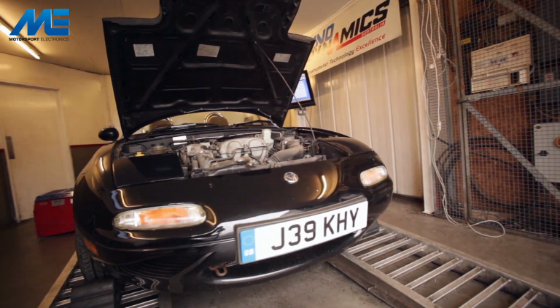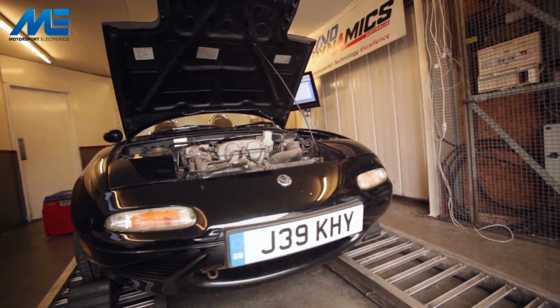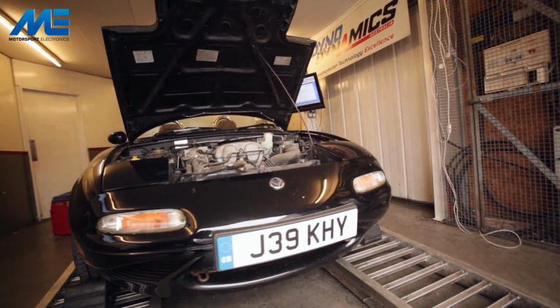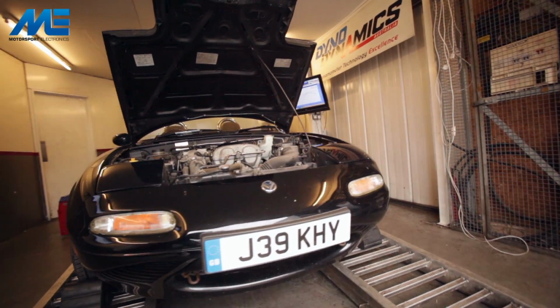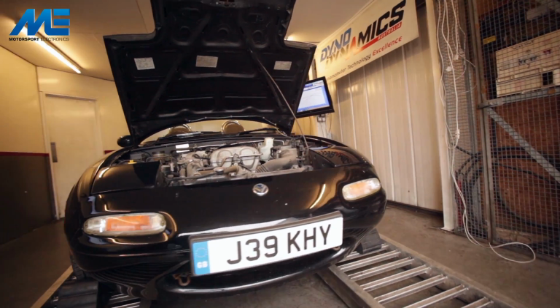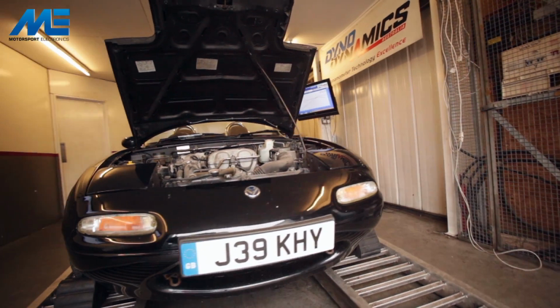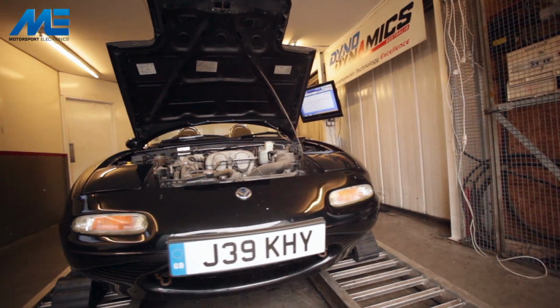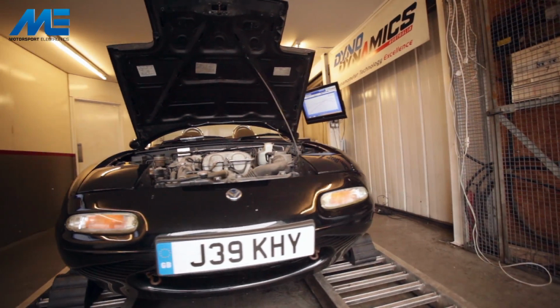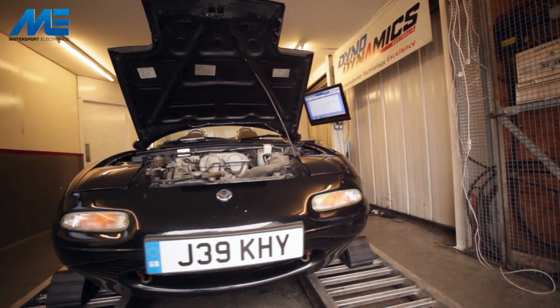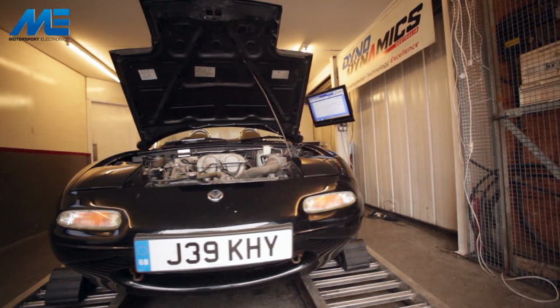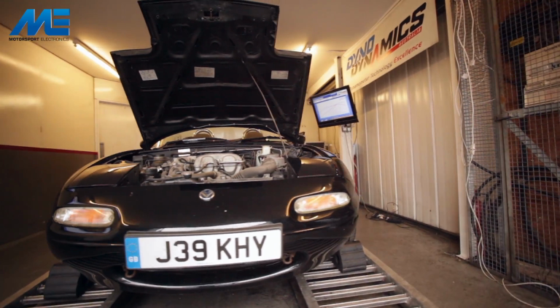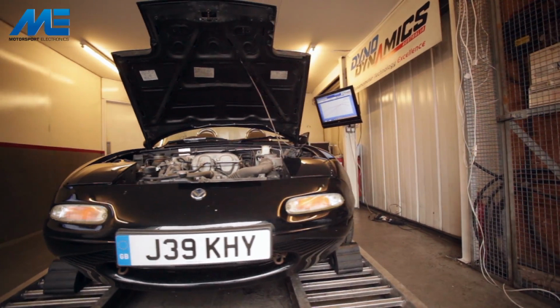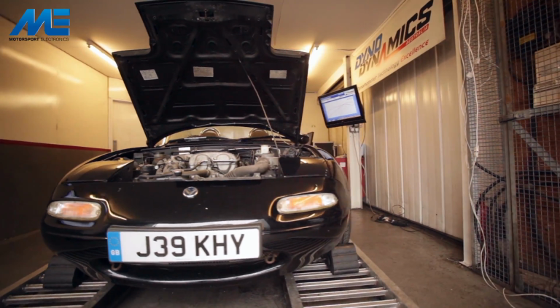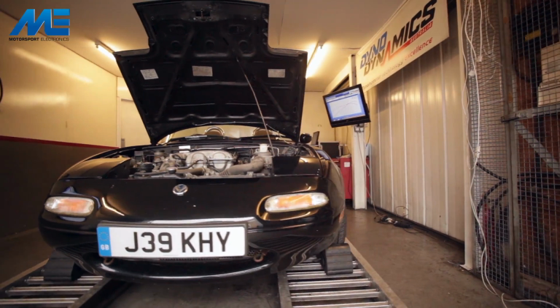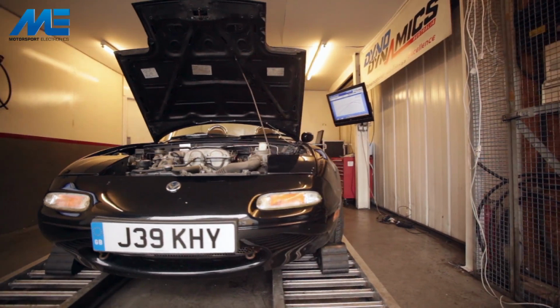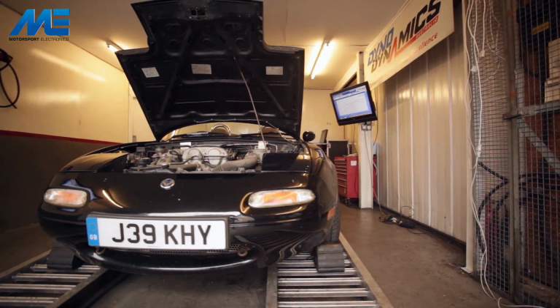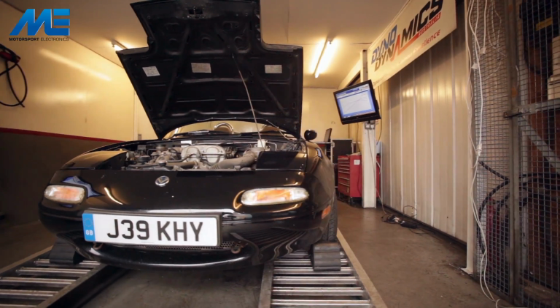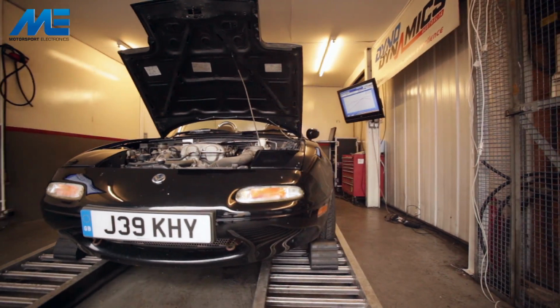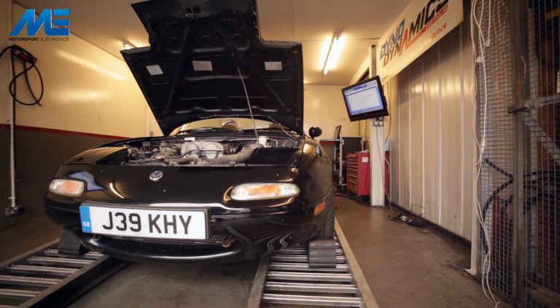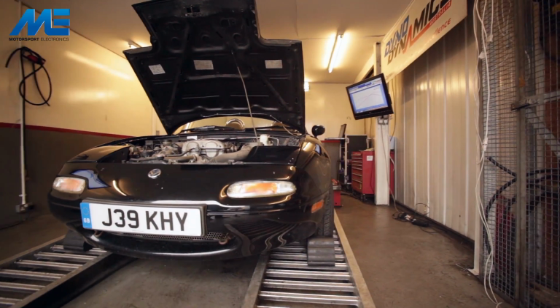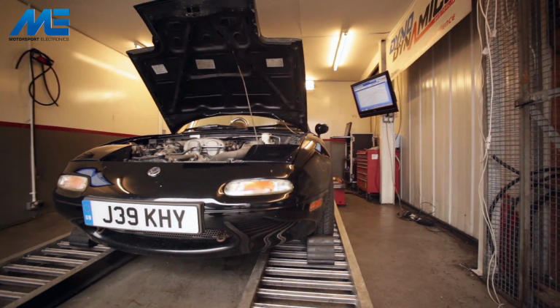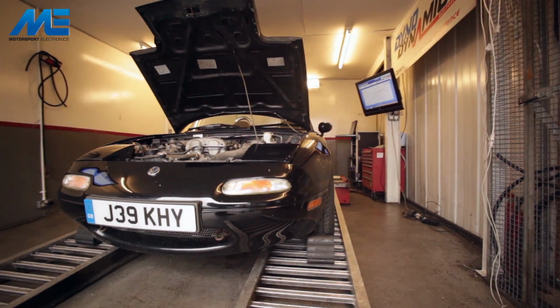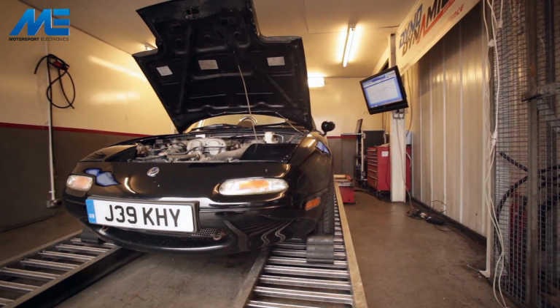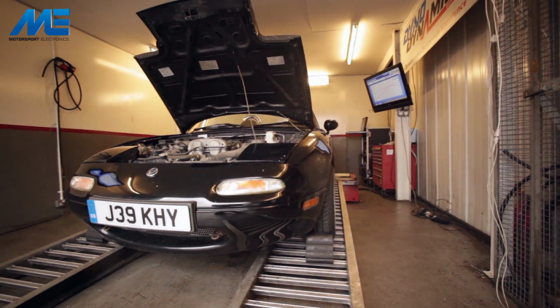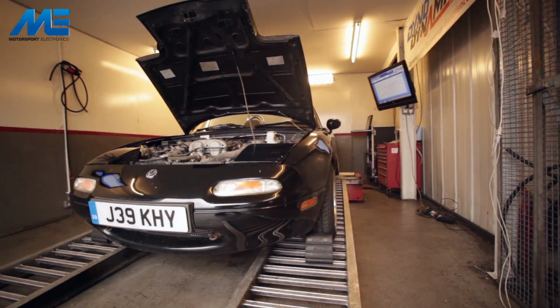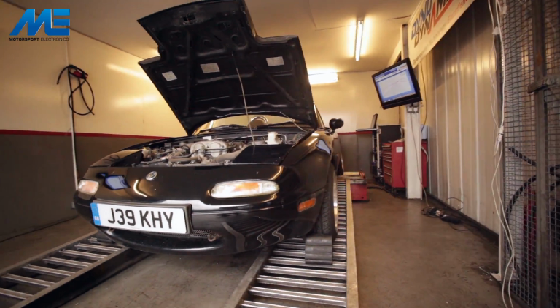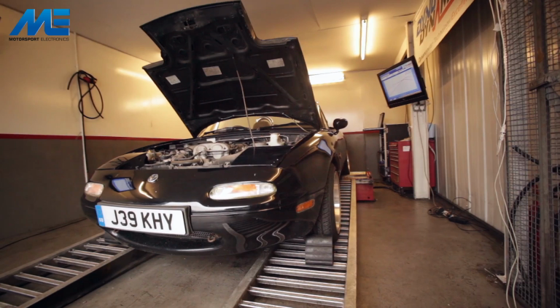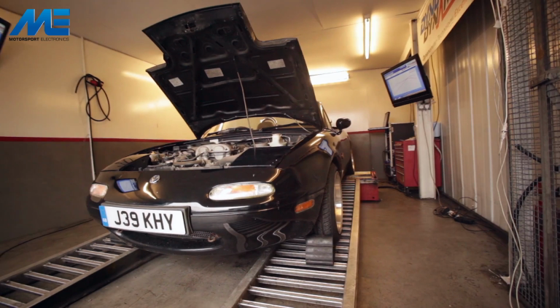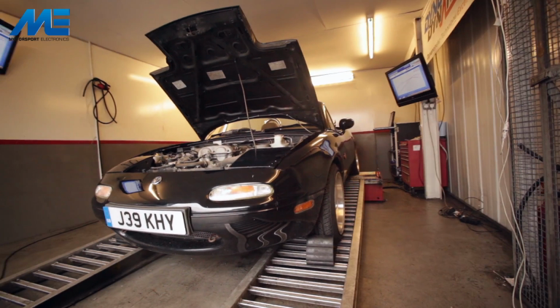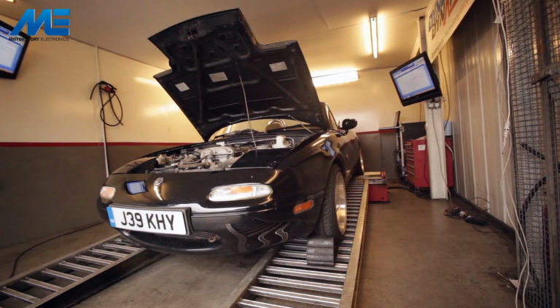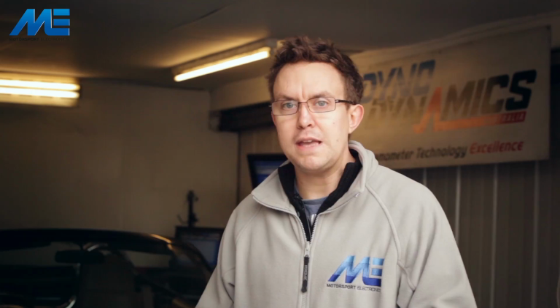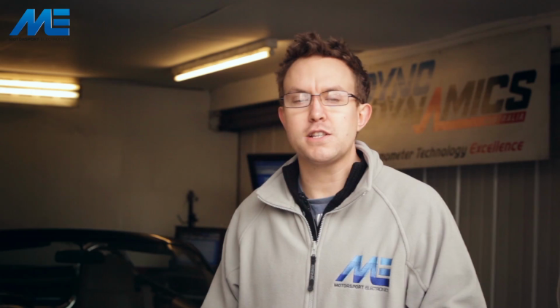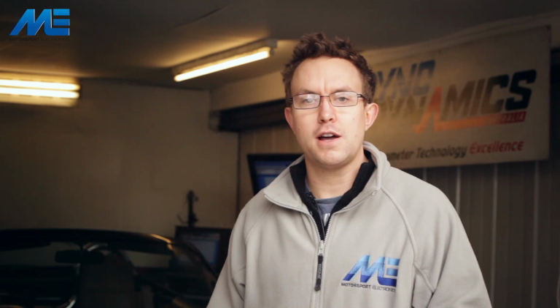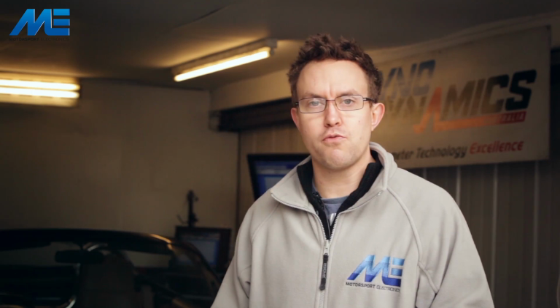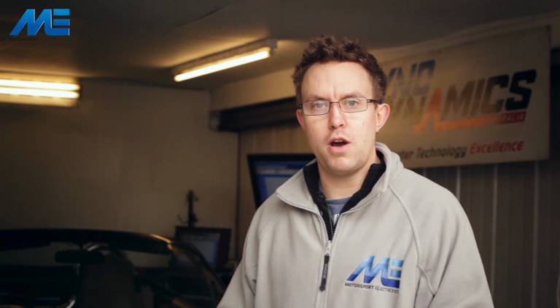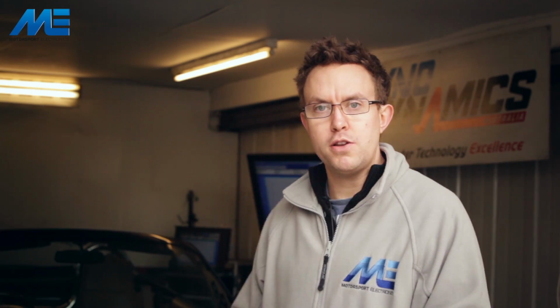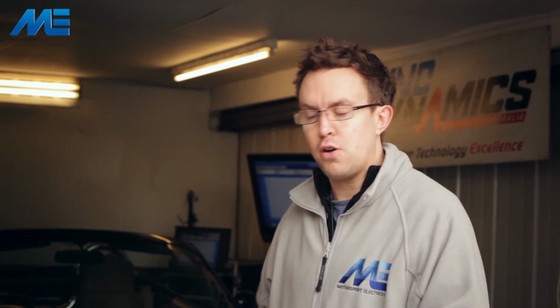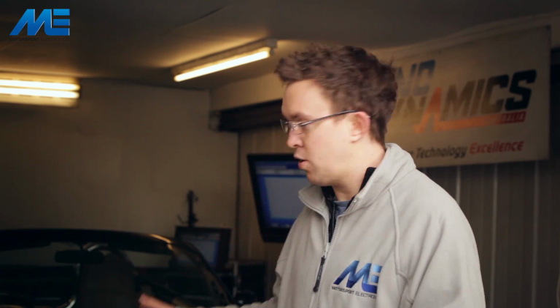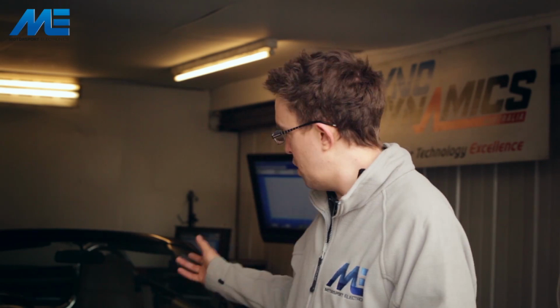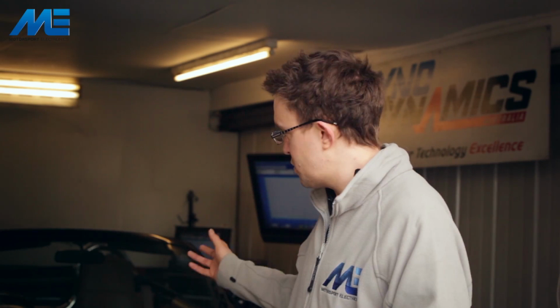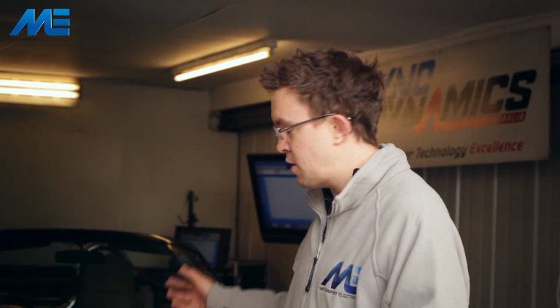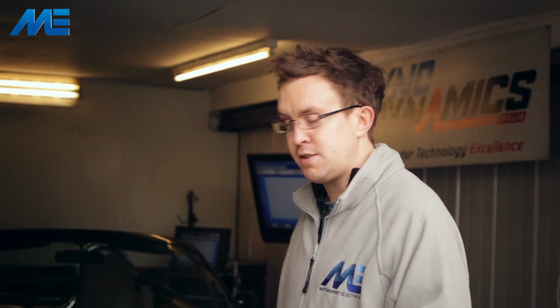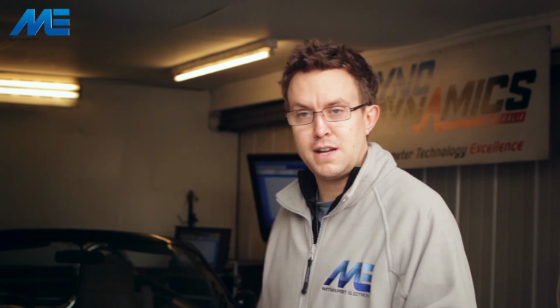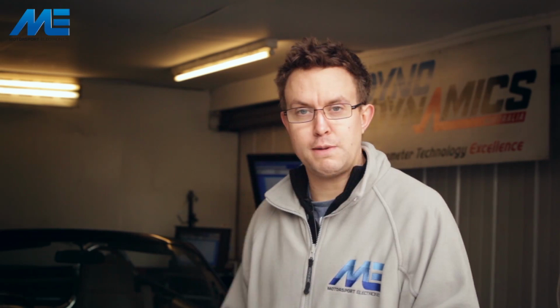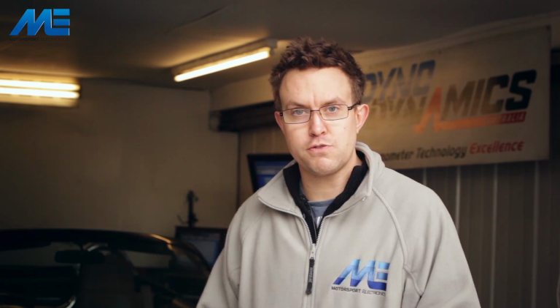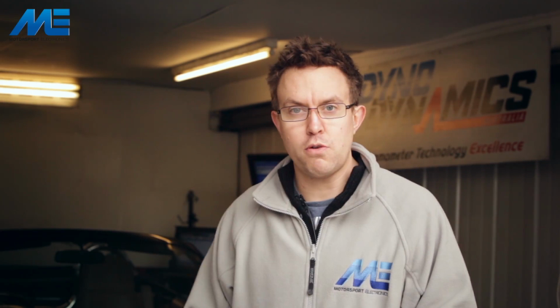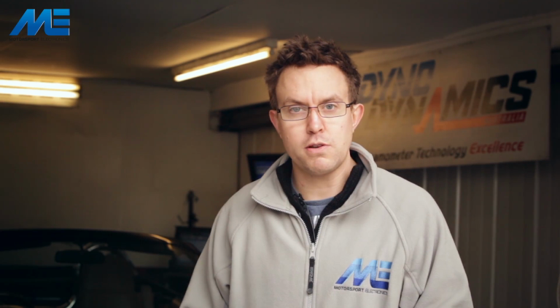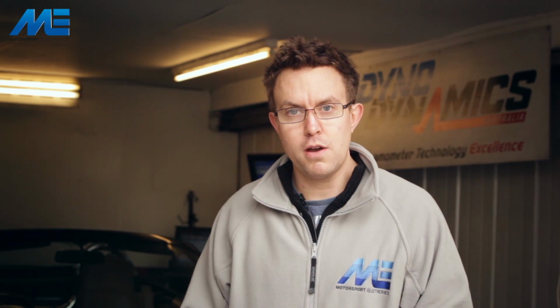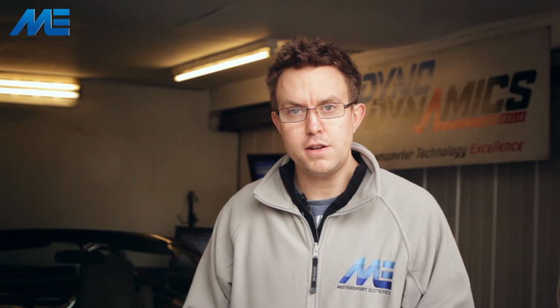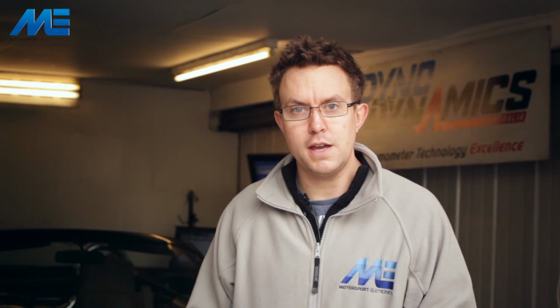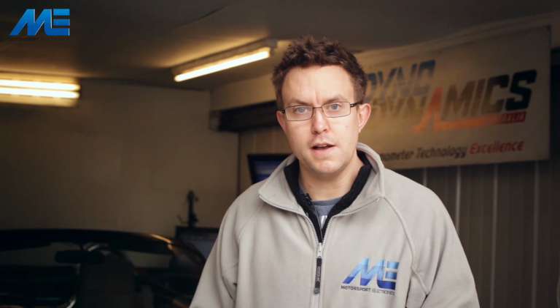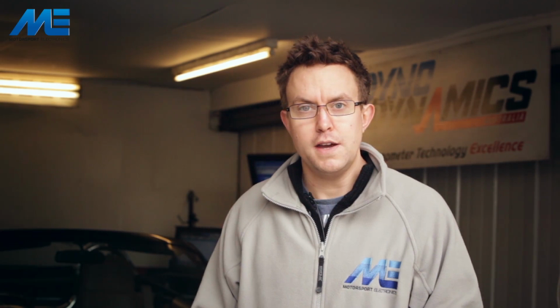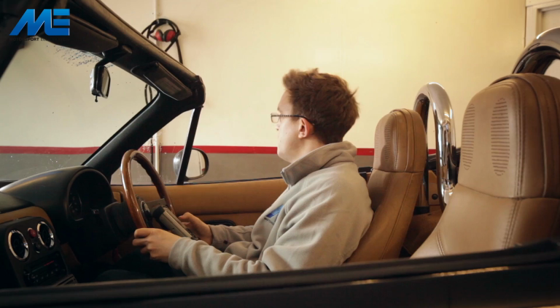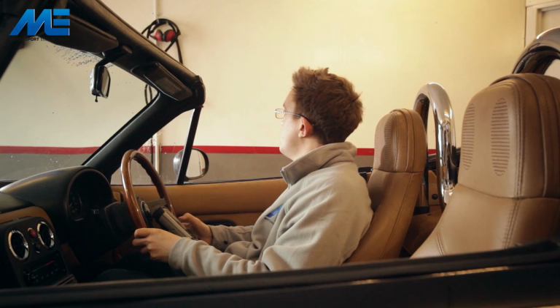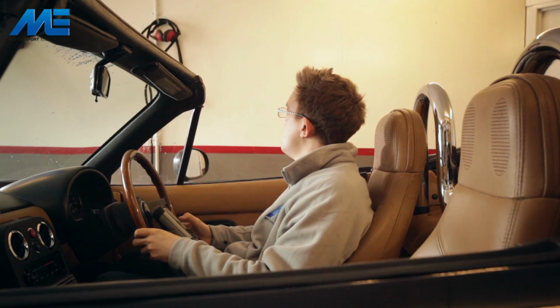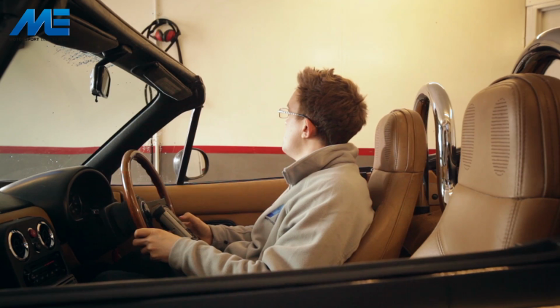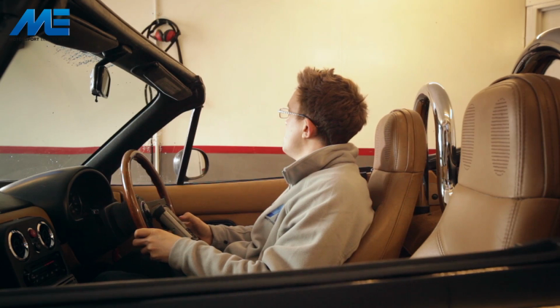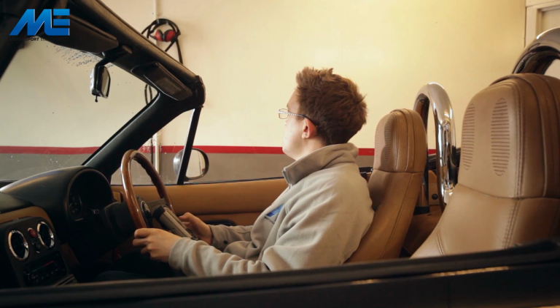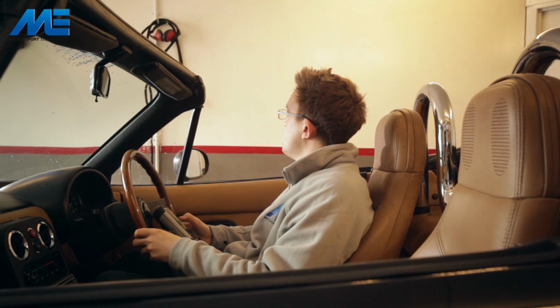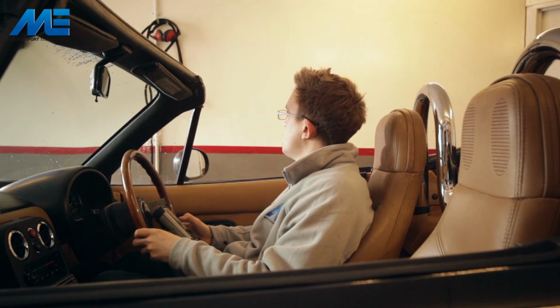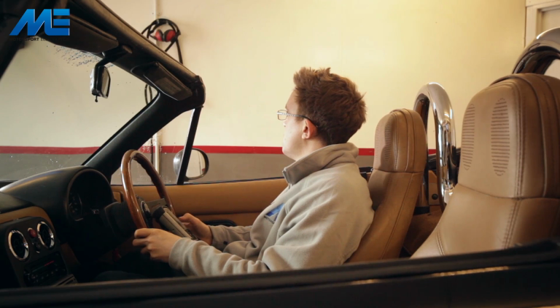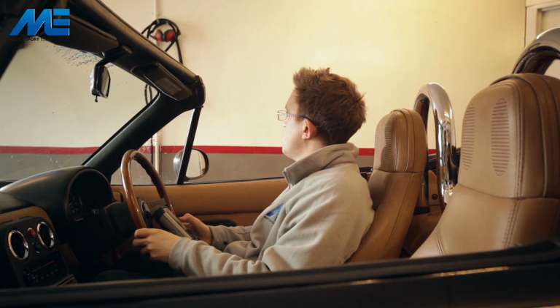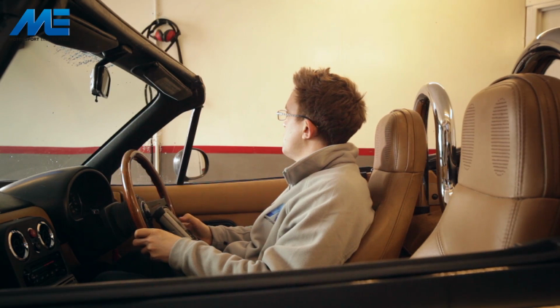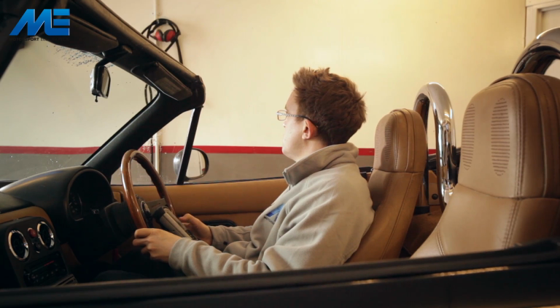Before we get started with the actual ECU fitting and mapping, we're going to do a baseline run on our Dyno Dynamics rolling road here to see what power we're starting from.